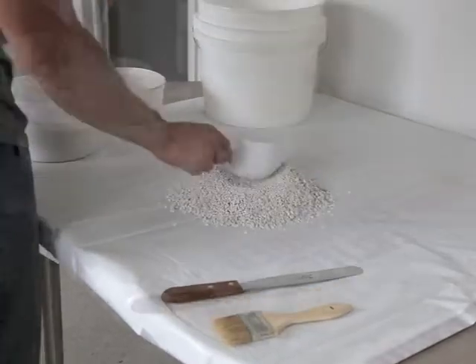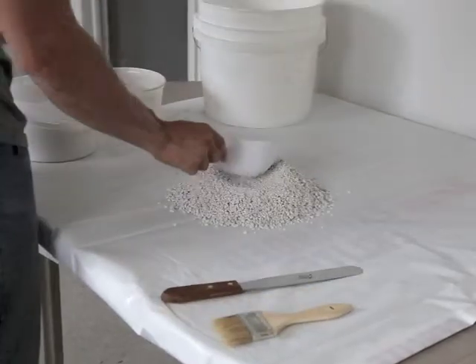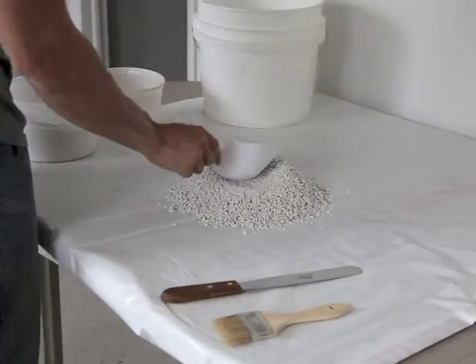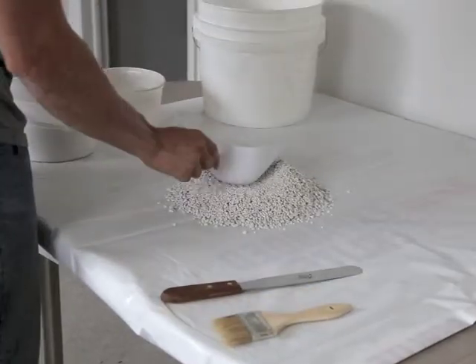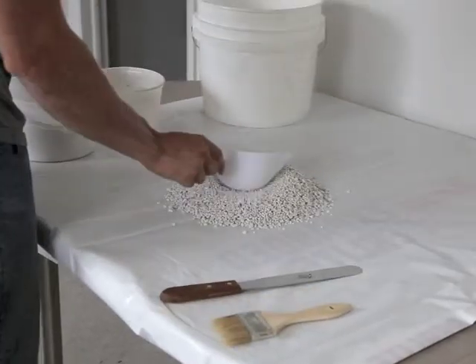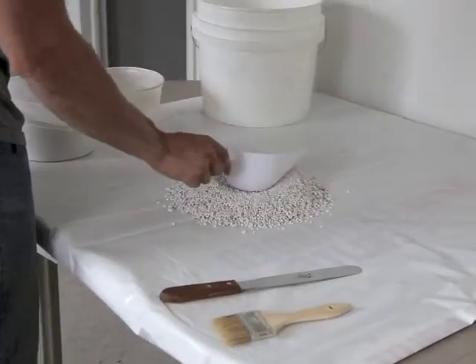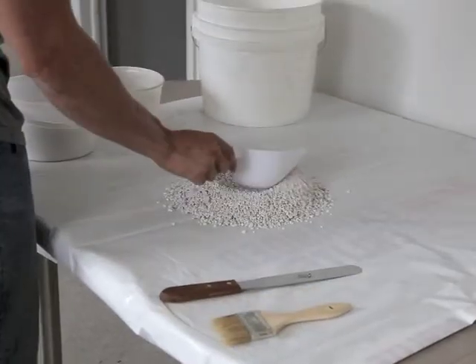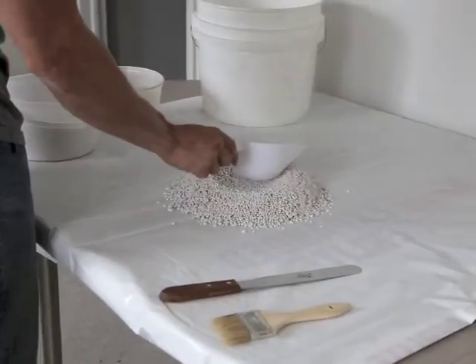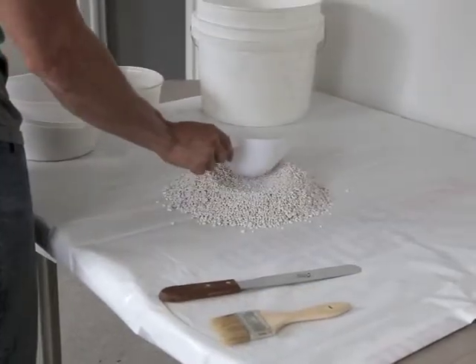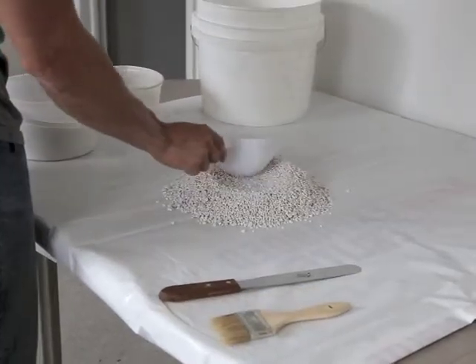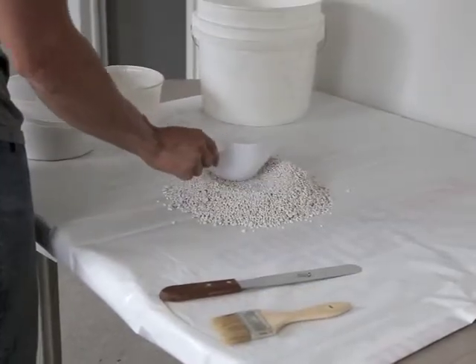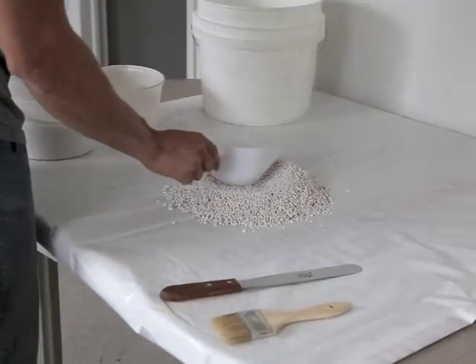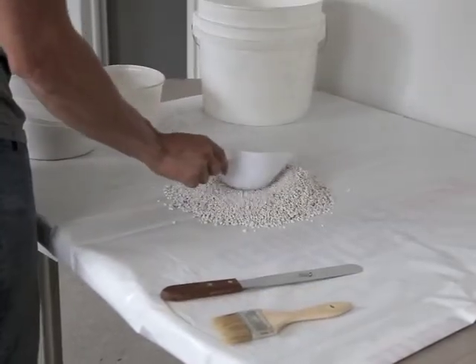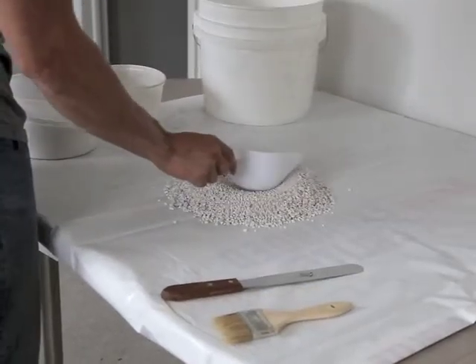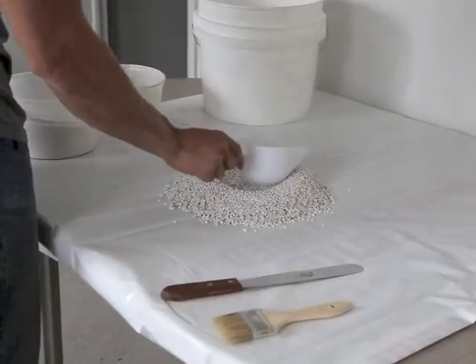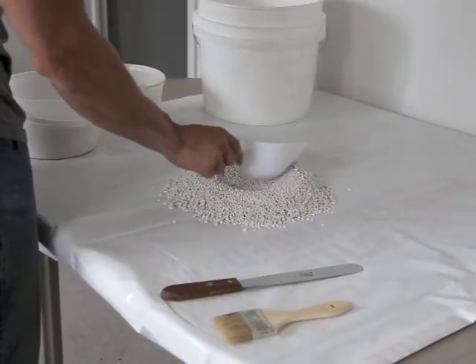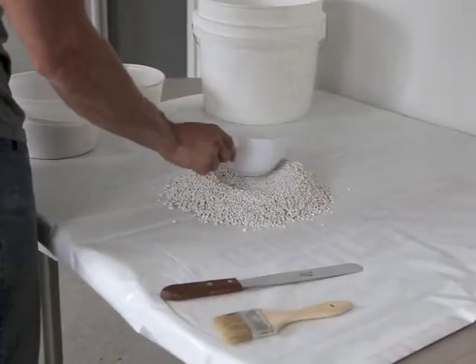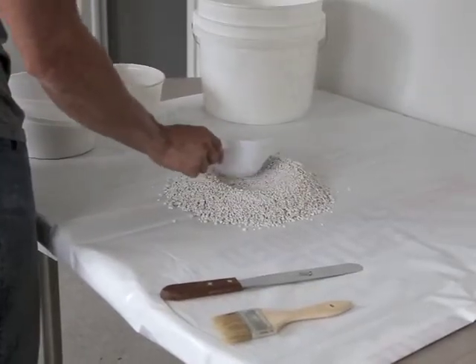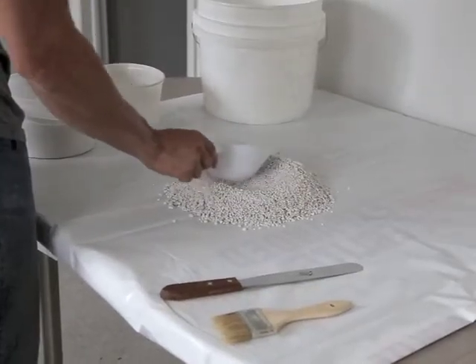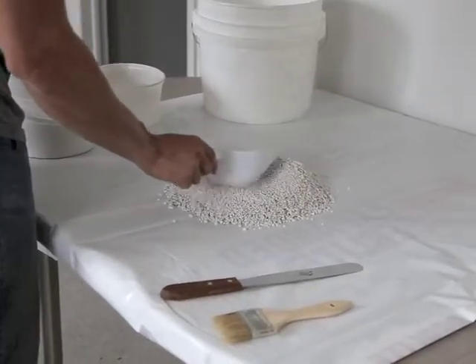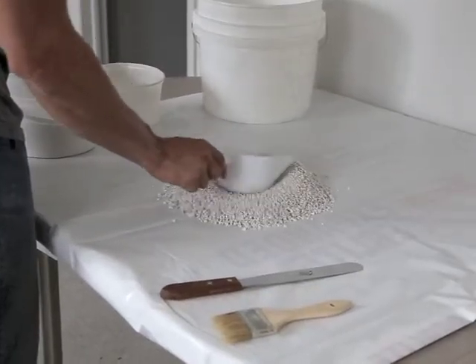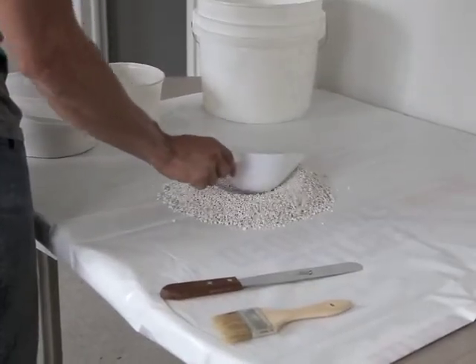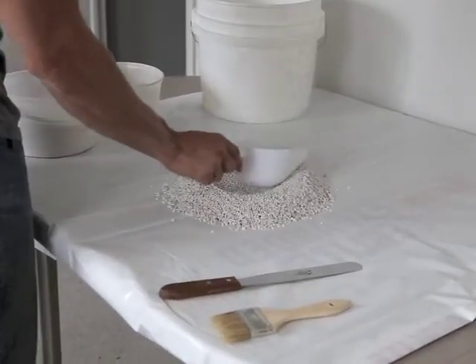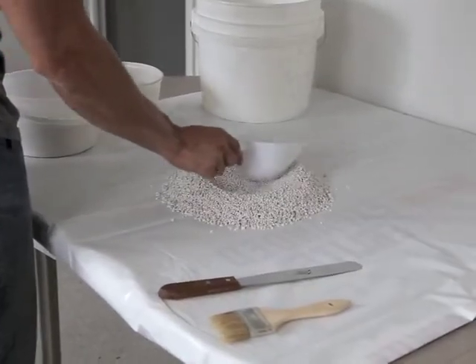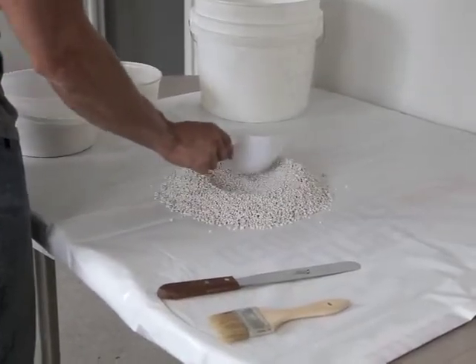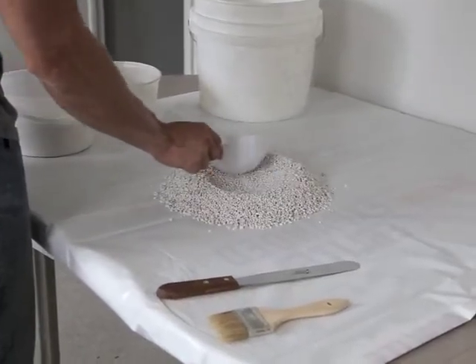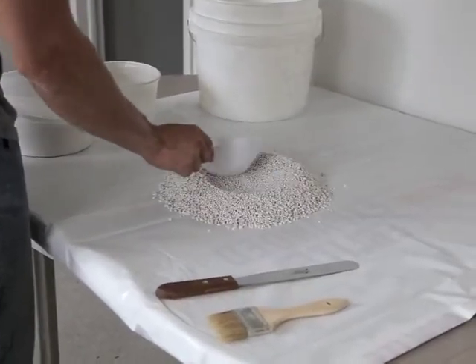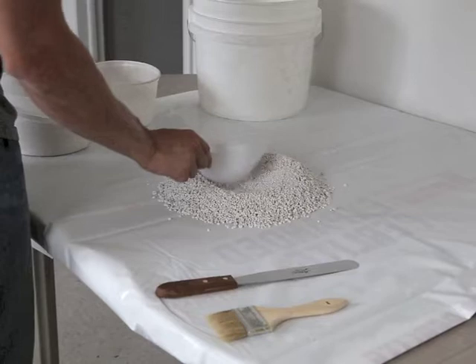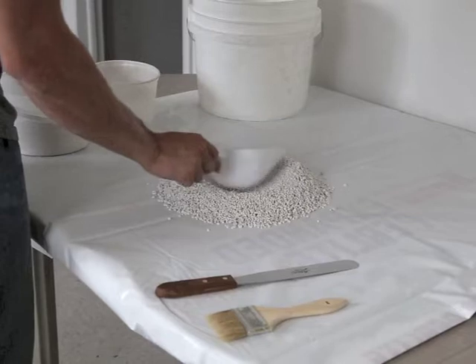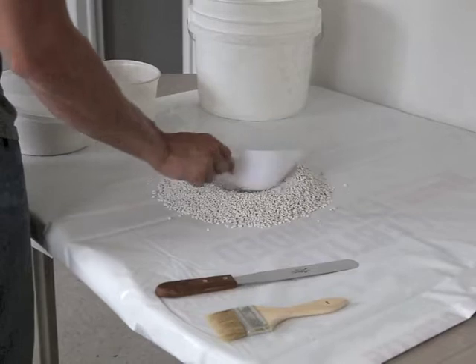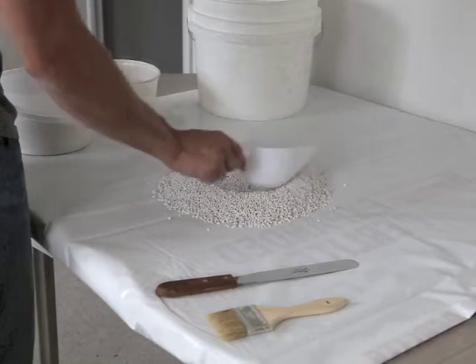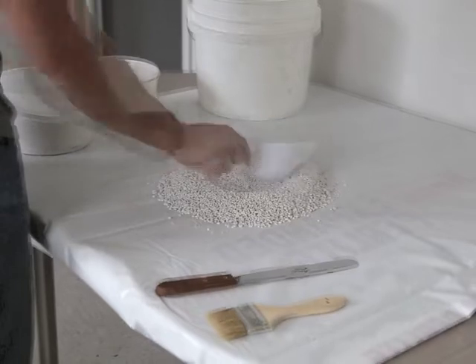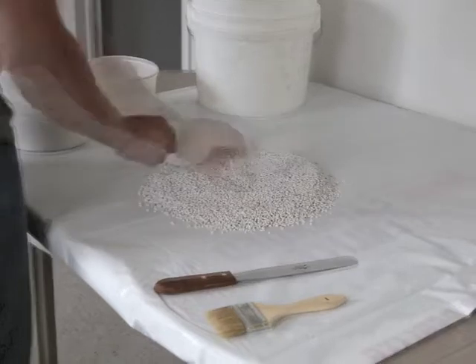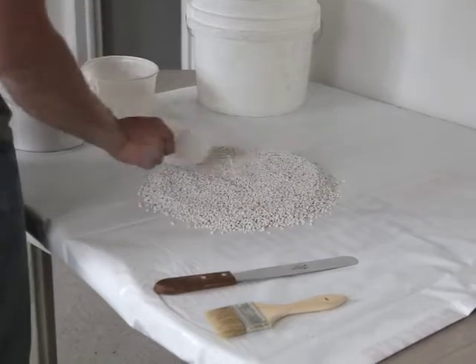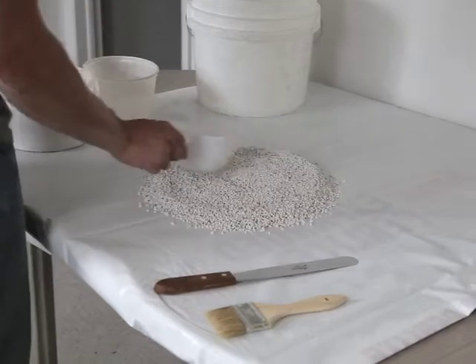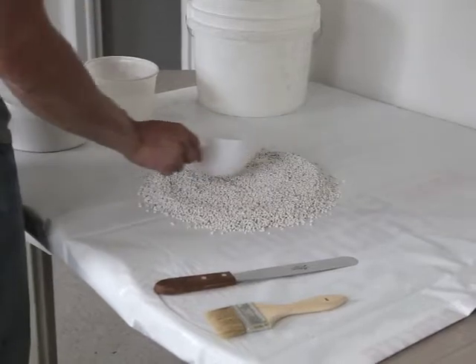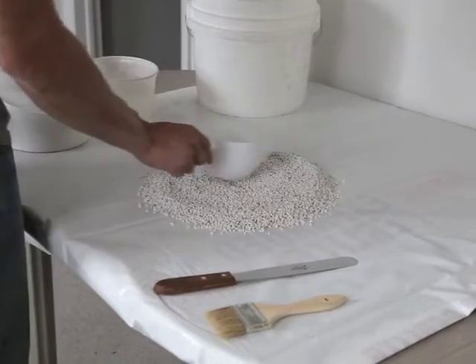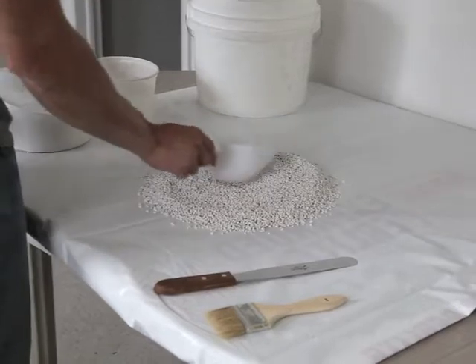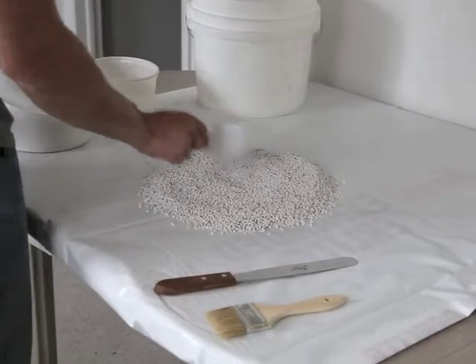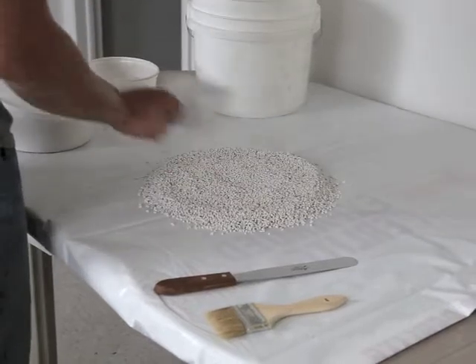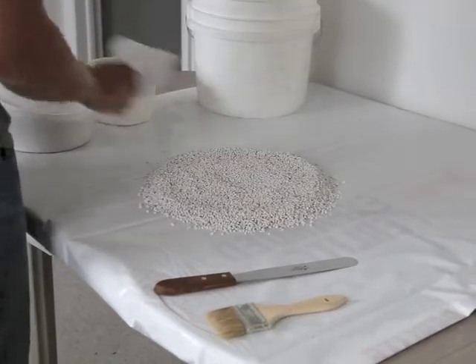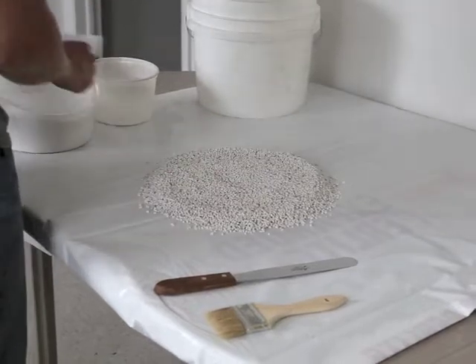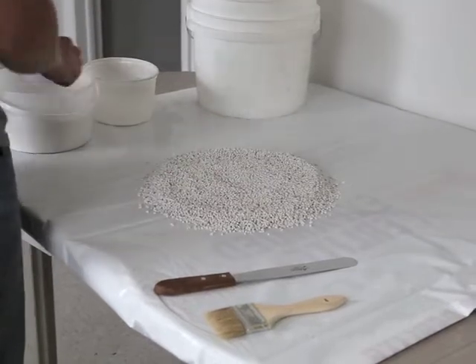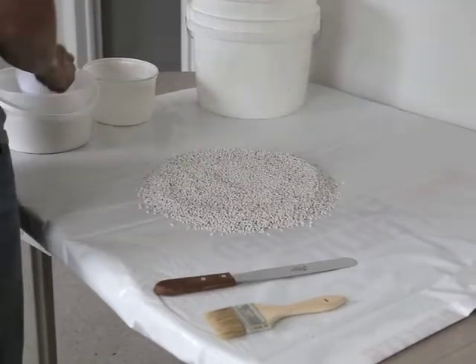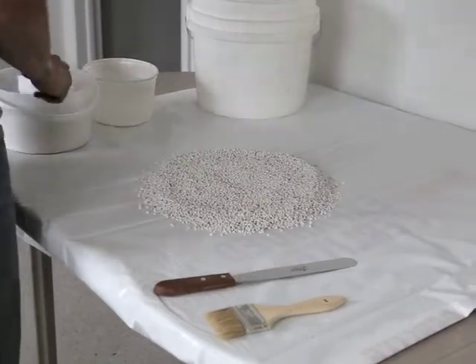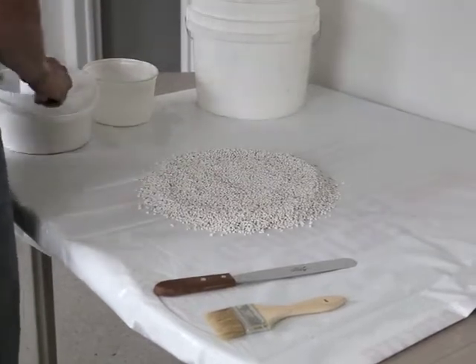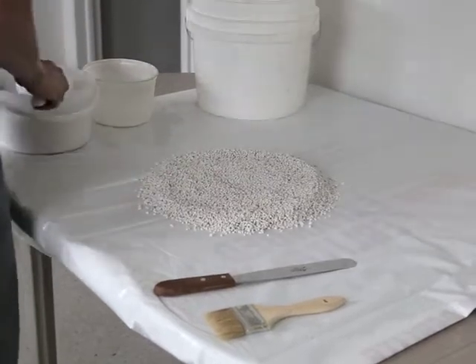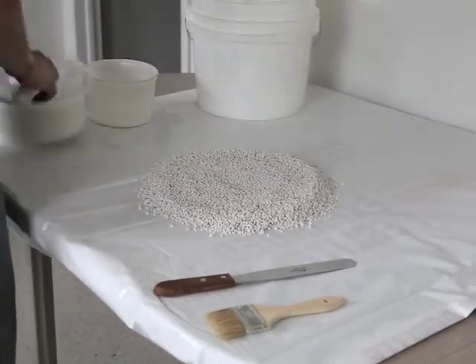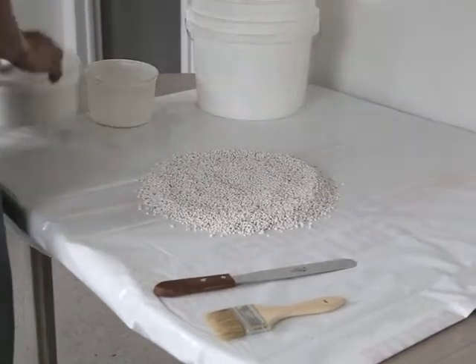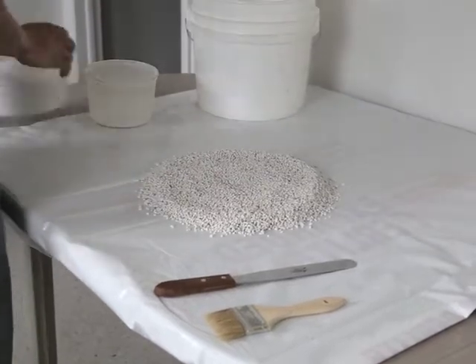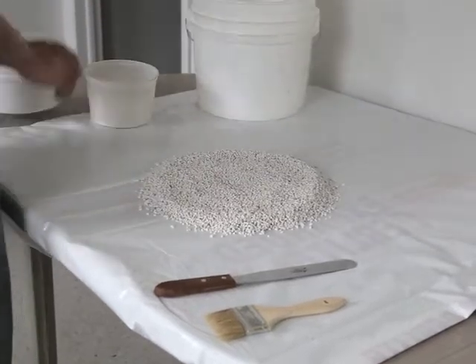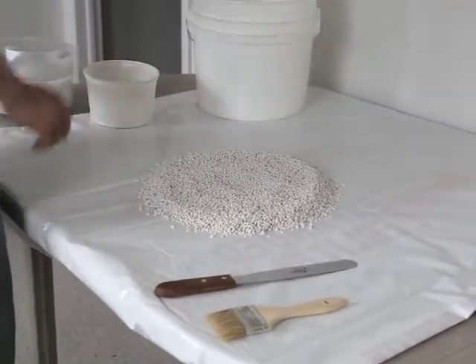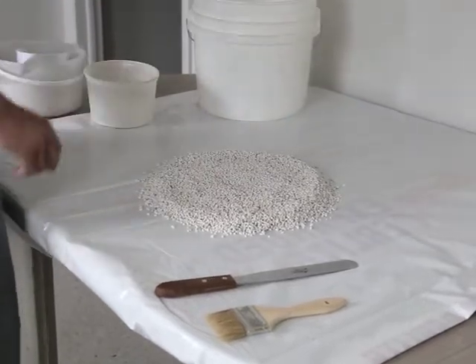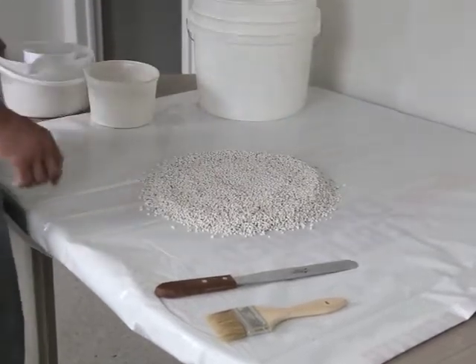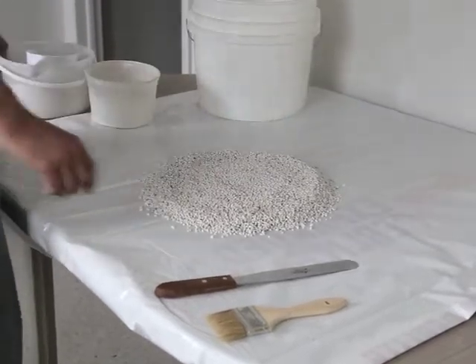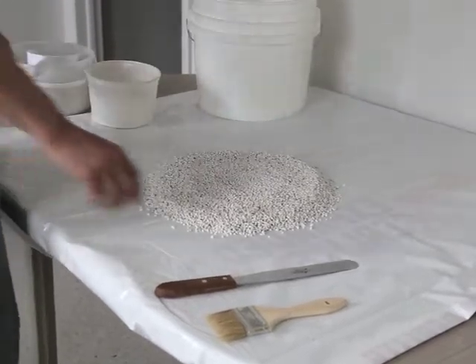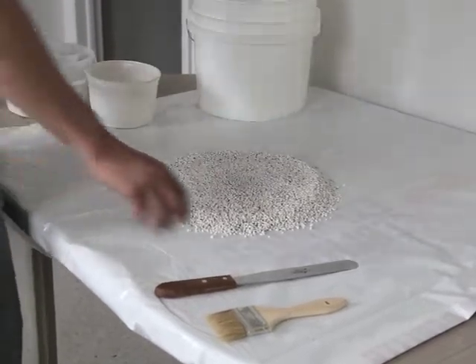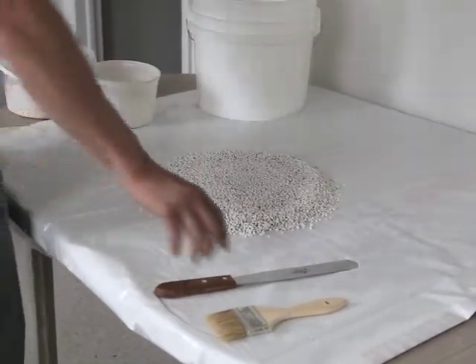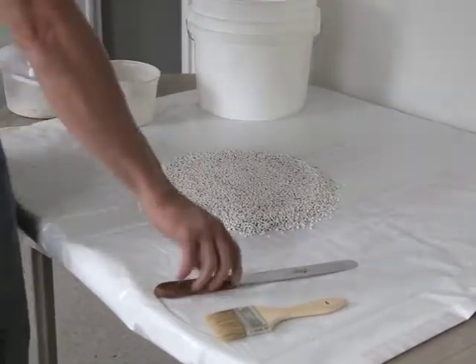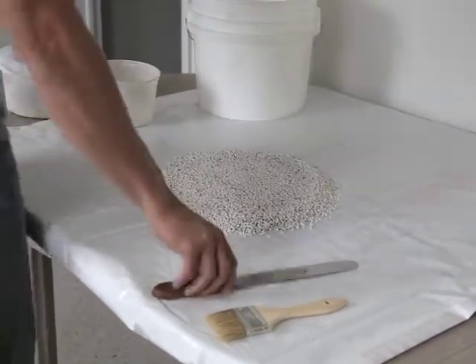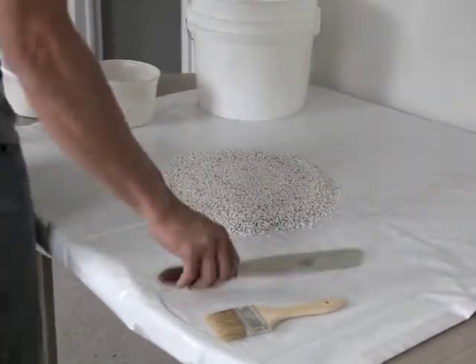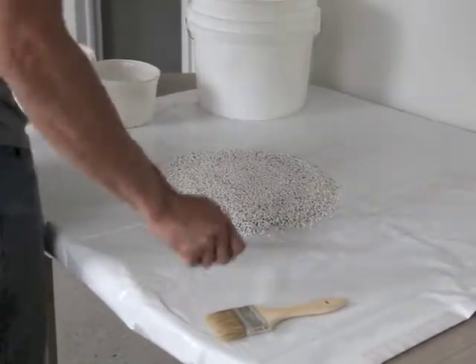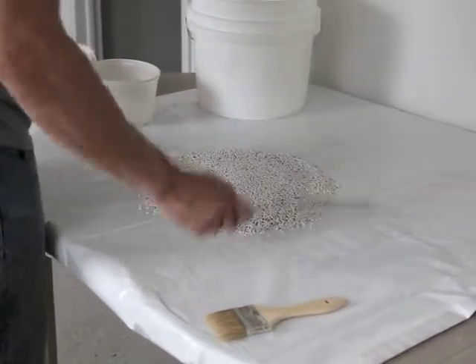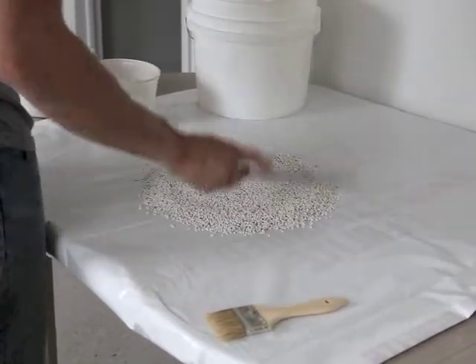Spread the perlite in a circle and to a uniform thickness by gradually widening the circle with a shovel or scoop.